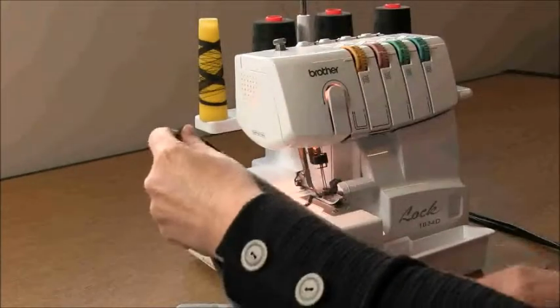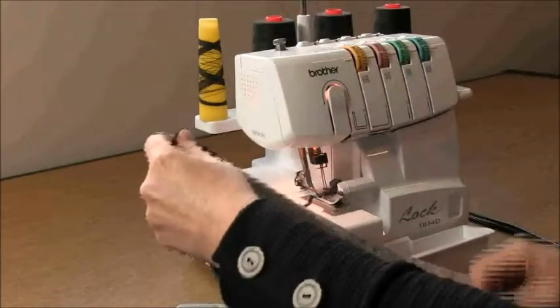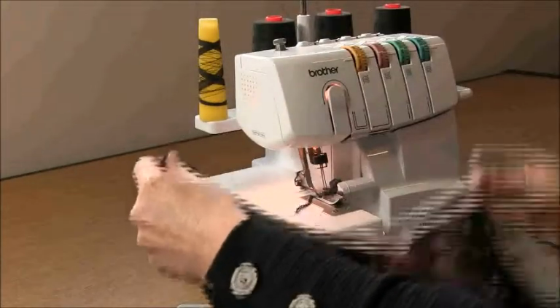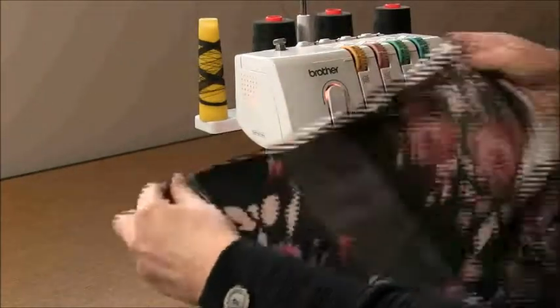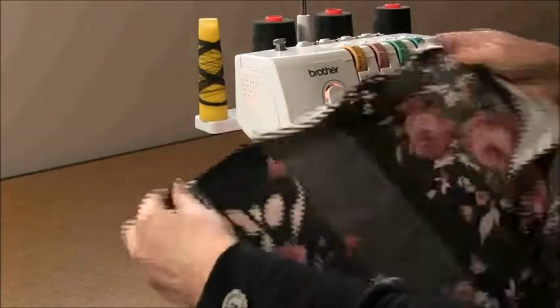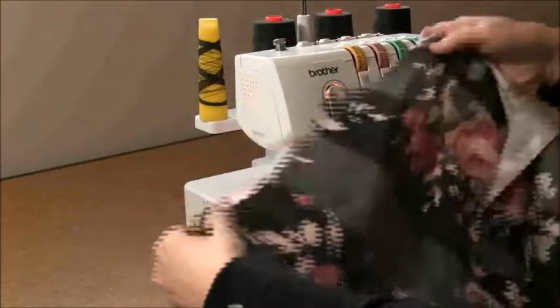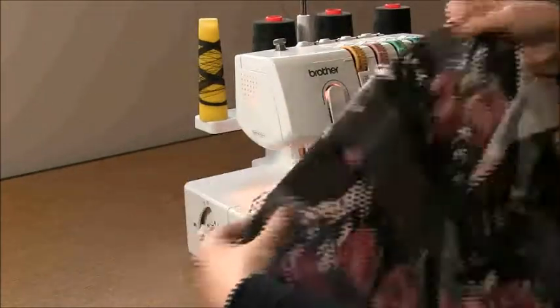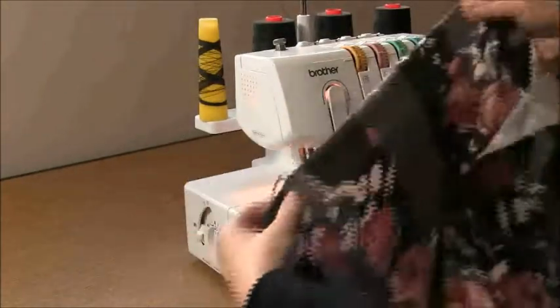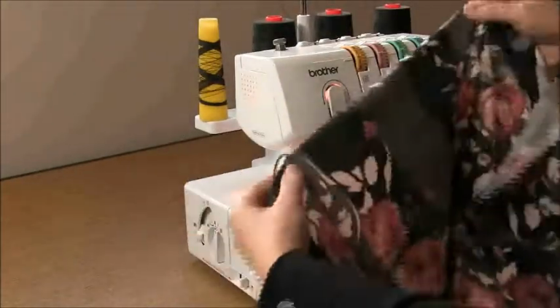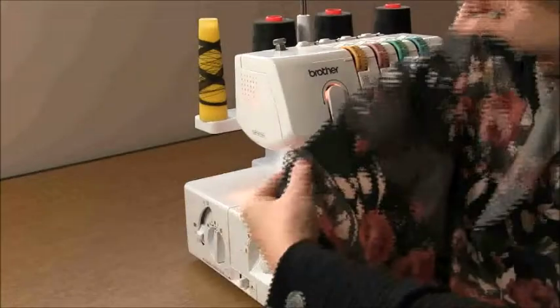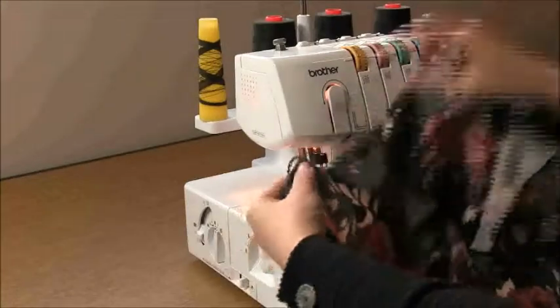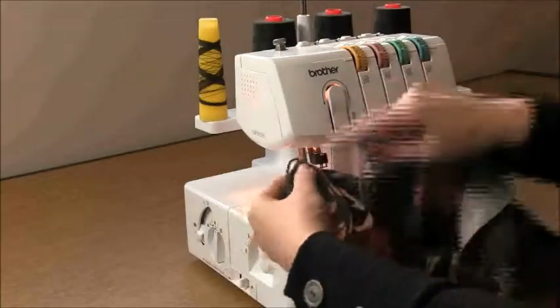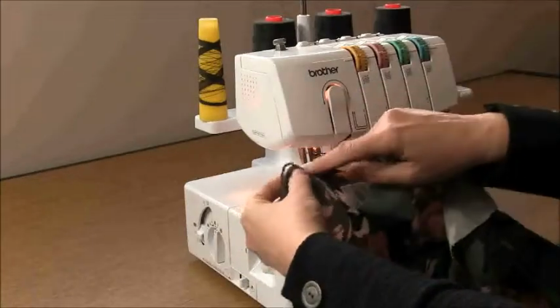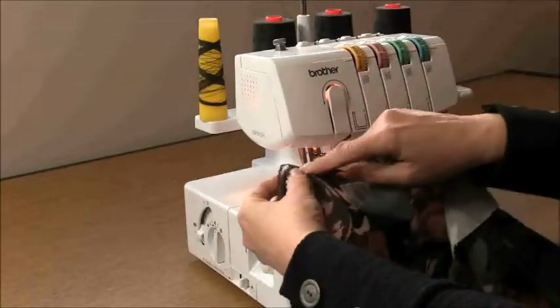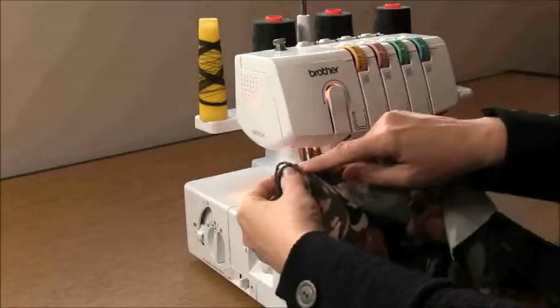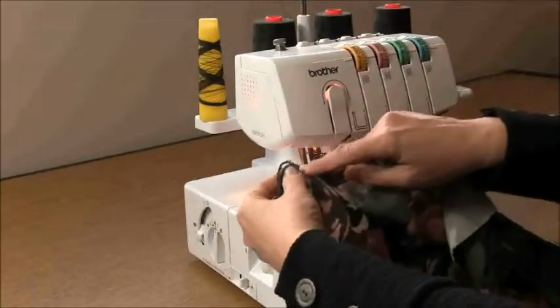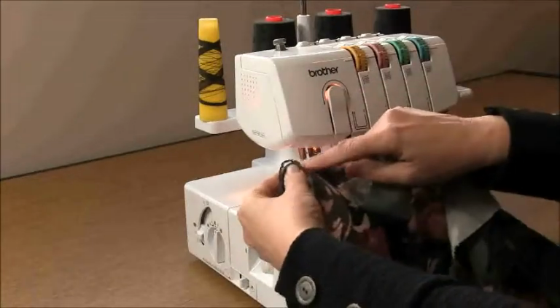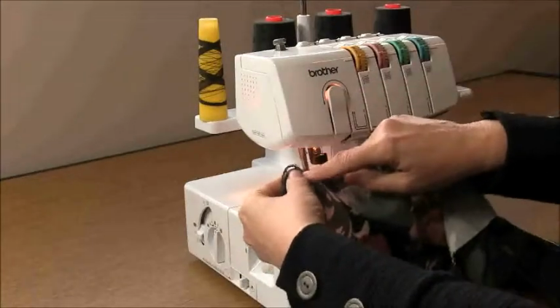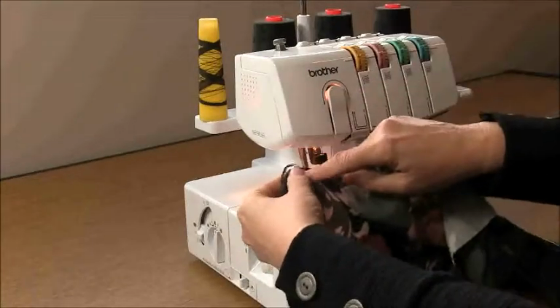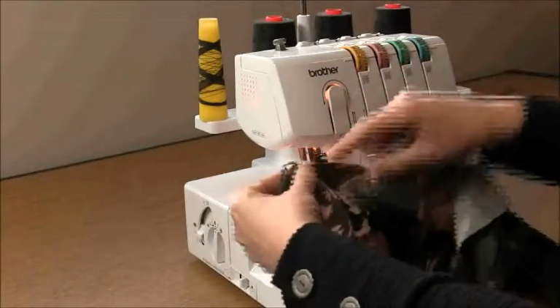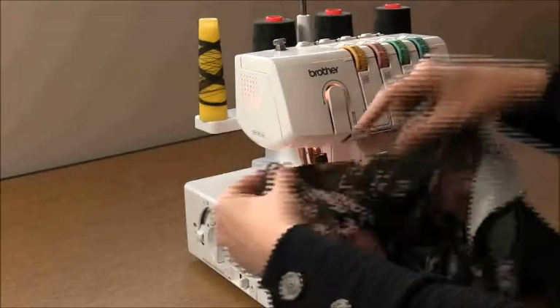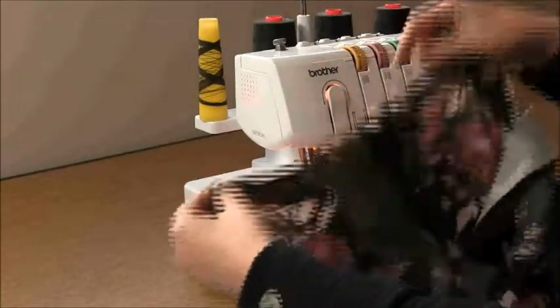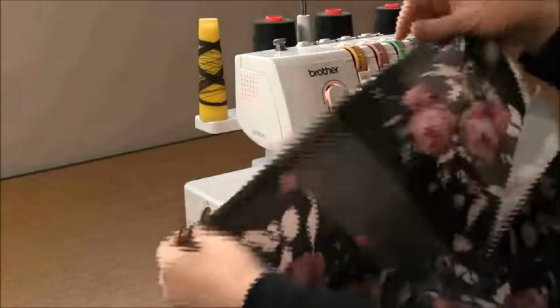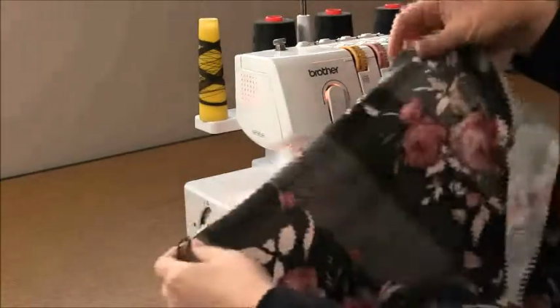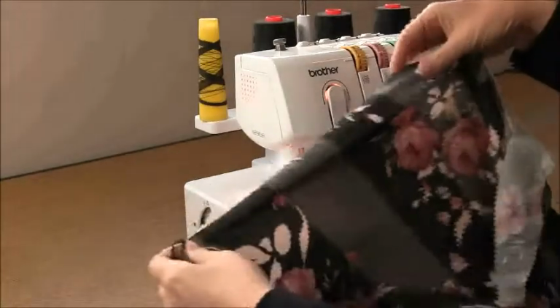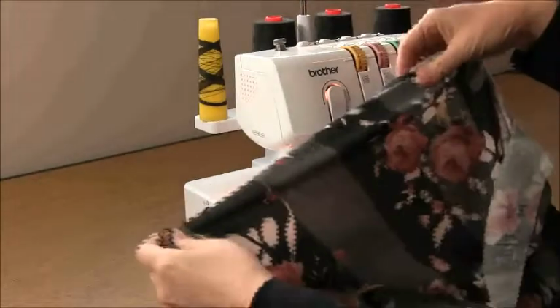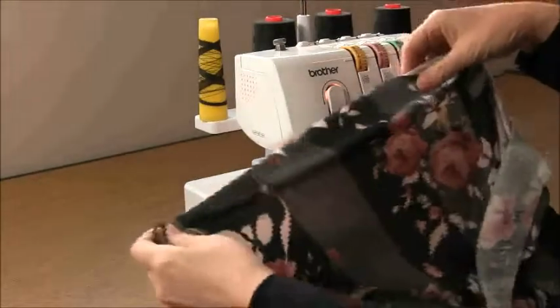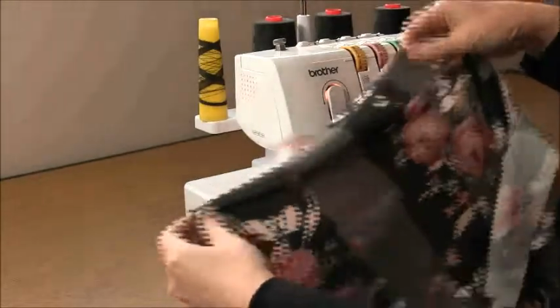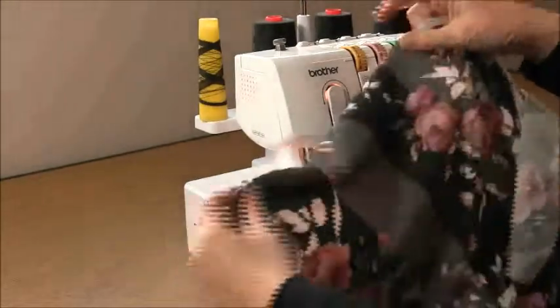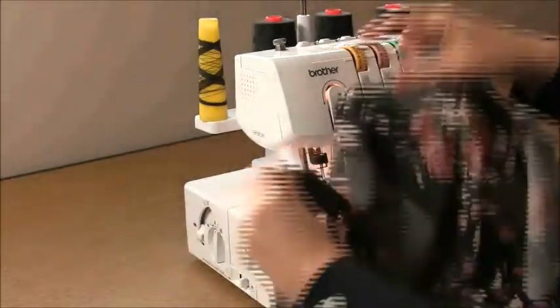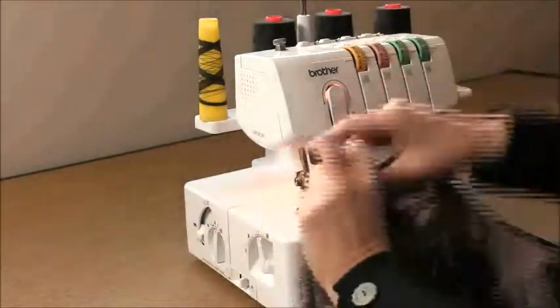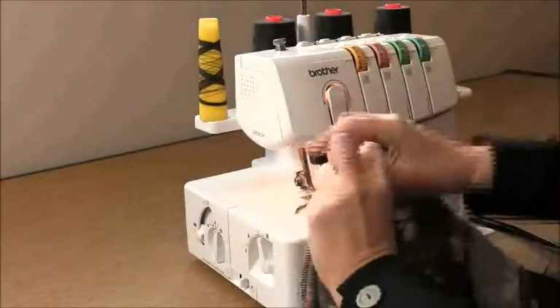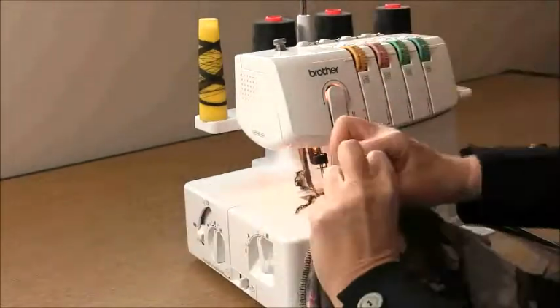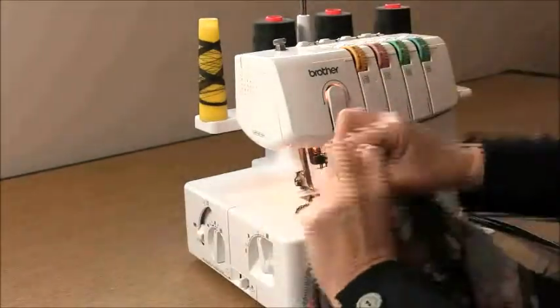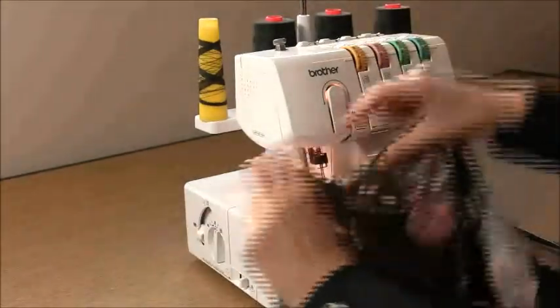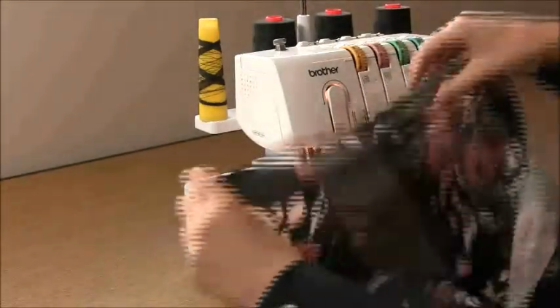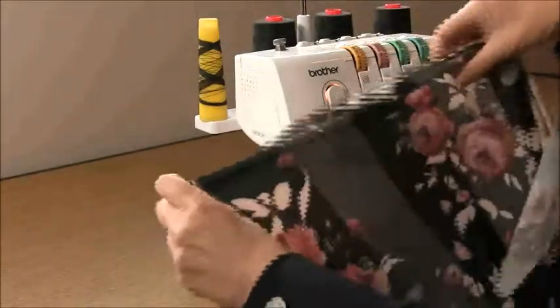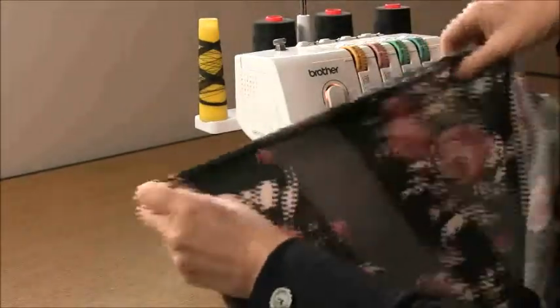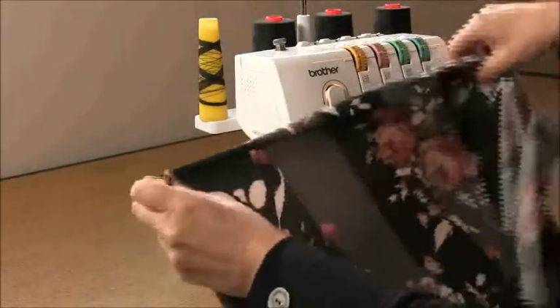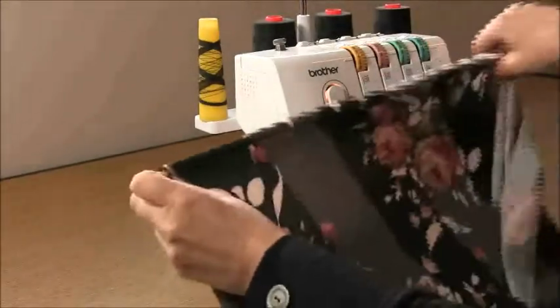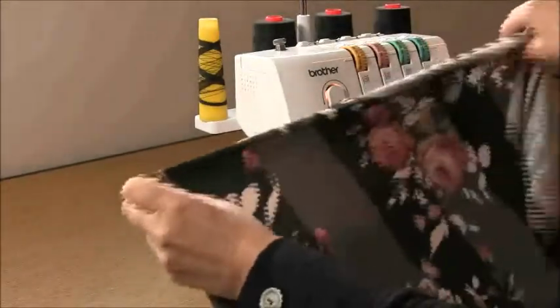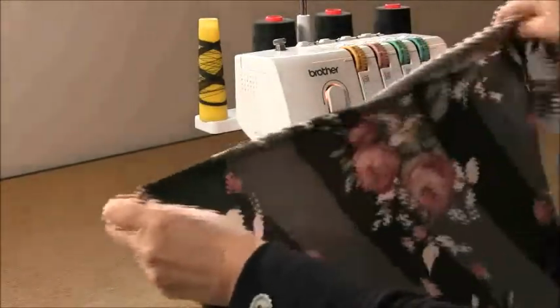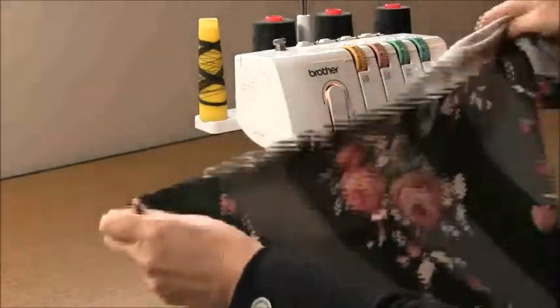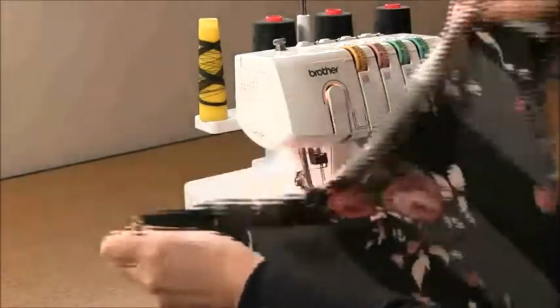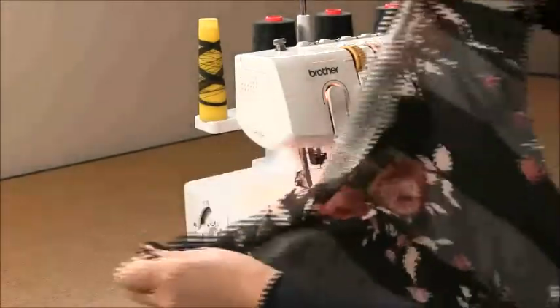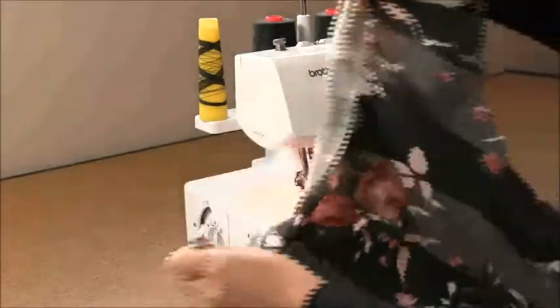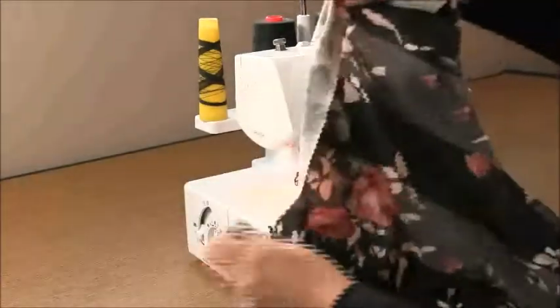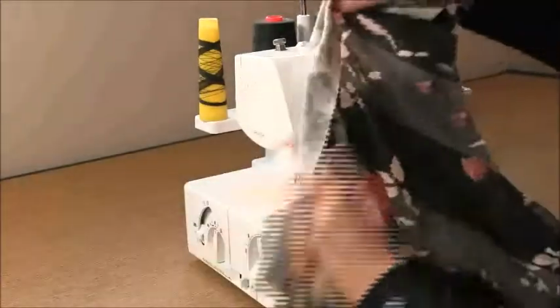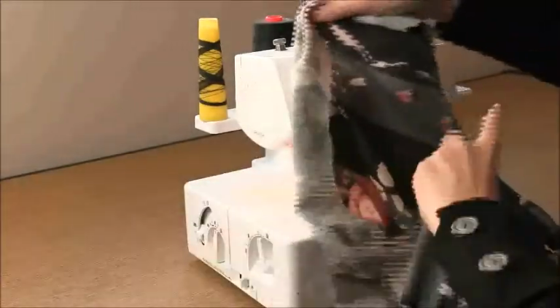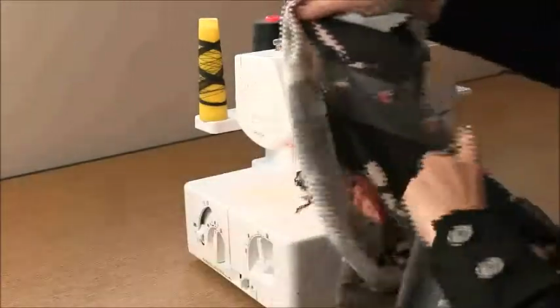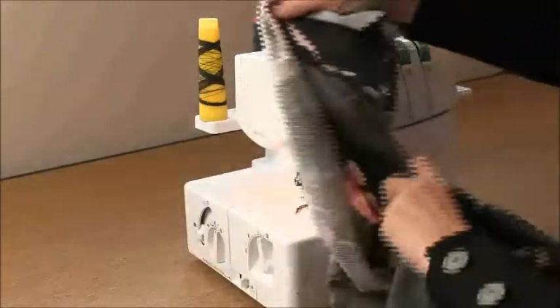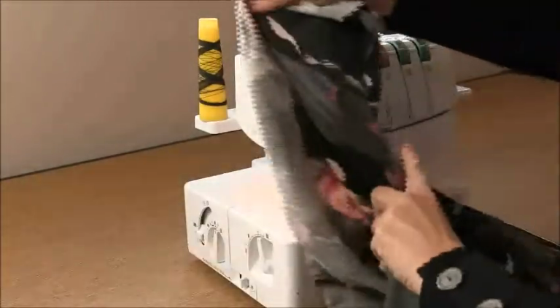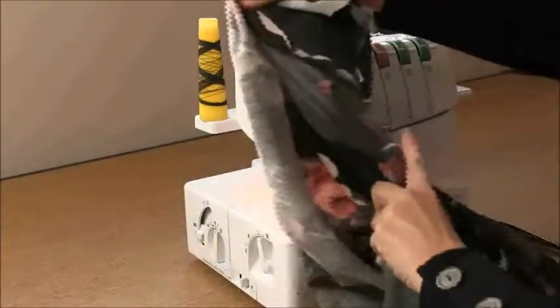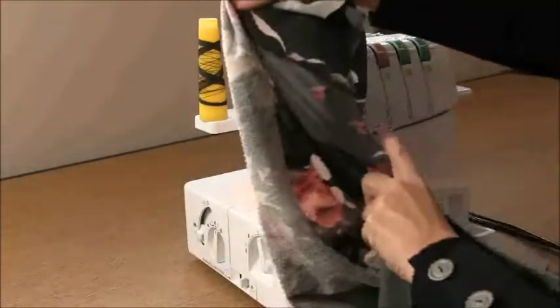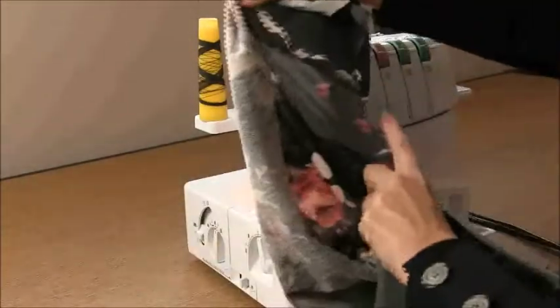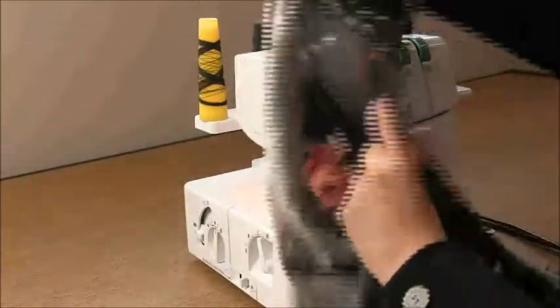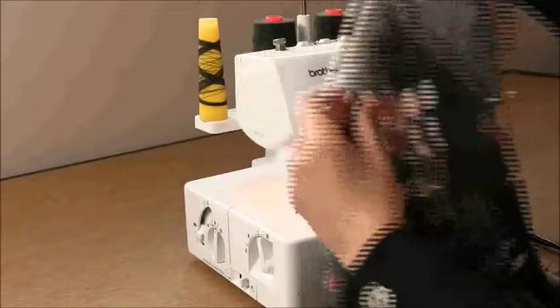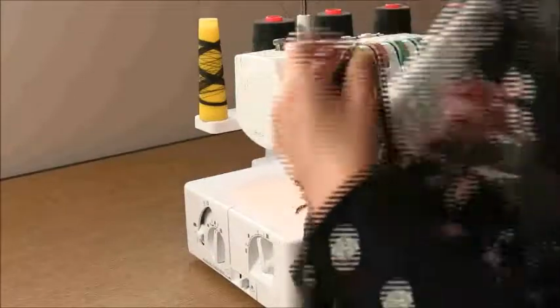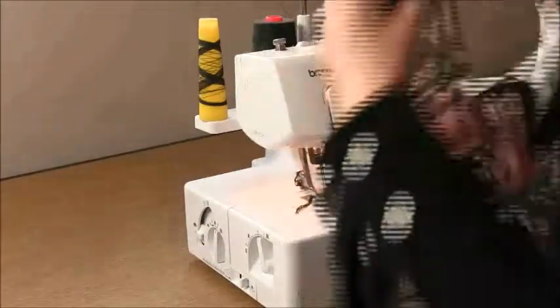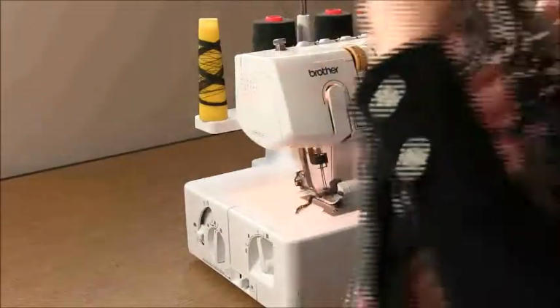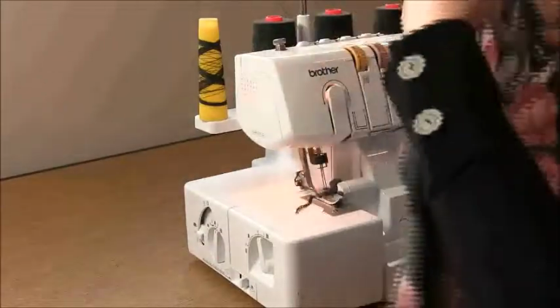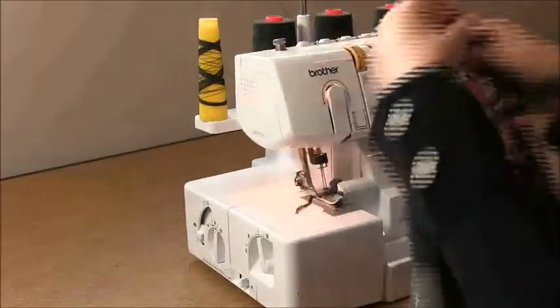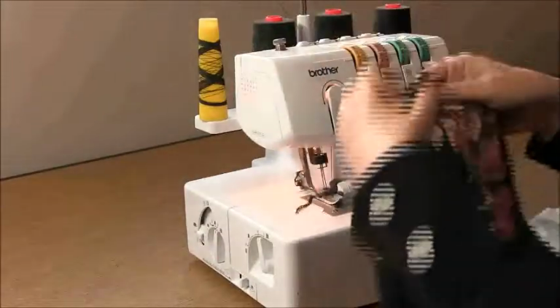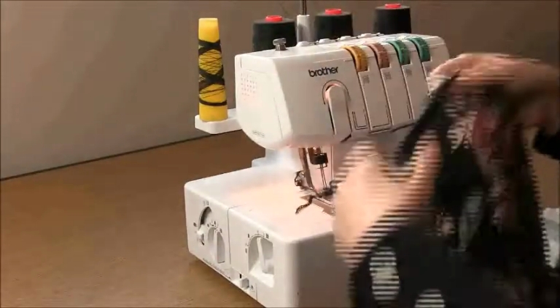When sewing this seam at the shoulder, the seam direction should face towards the back, which is the cut-out.